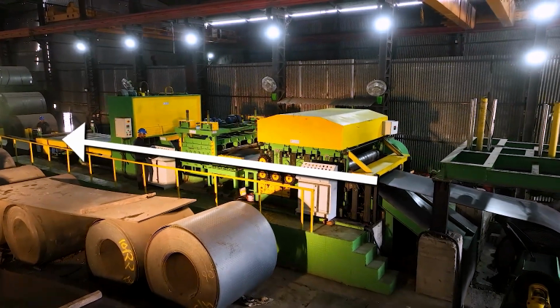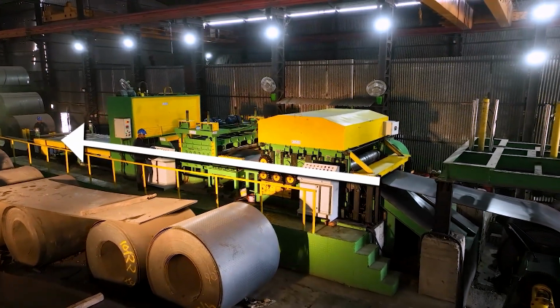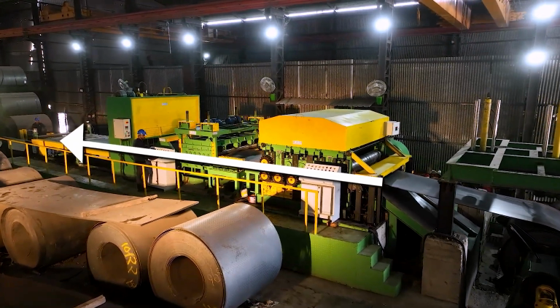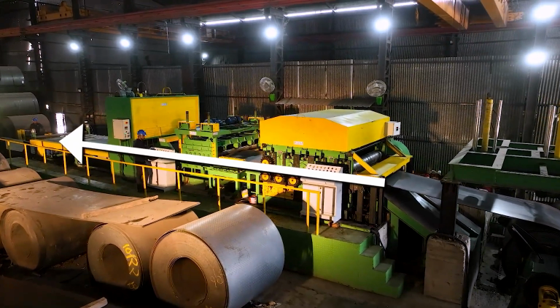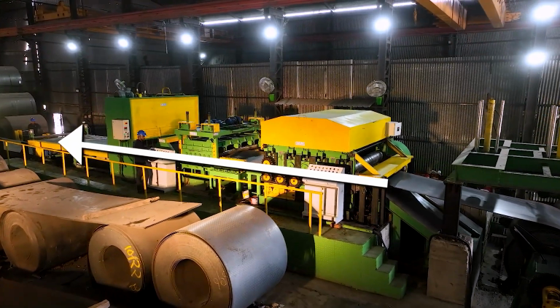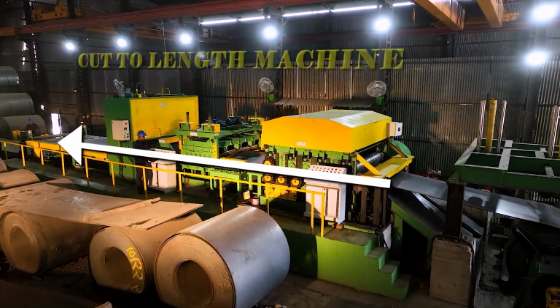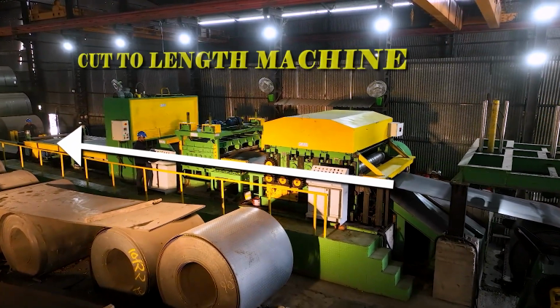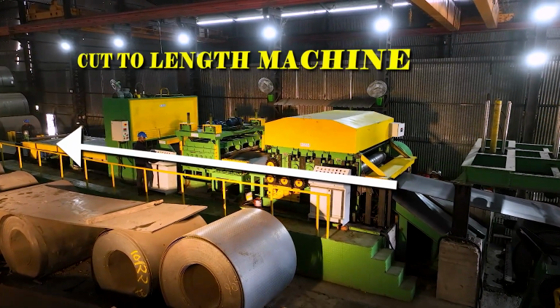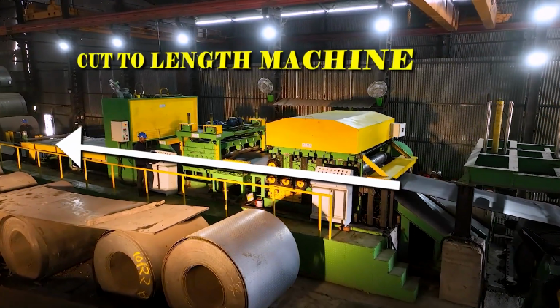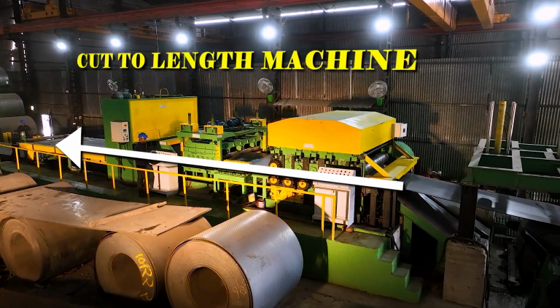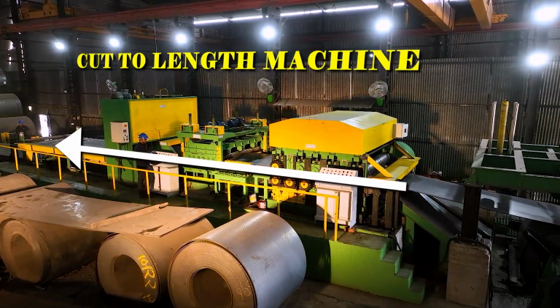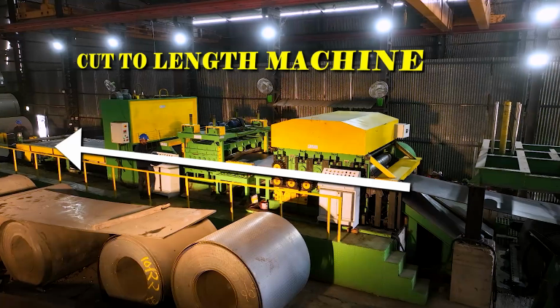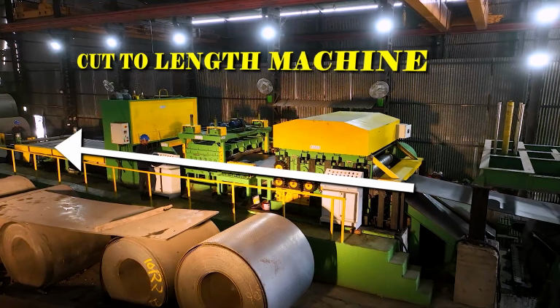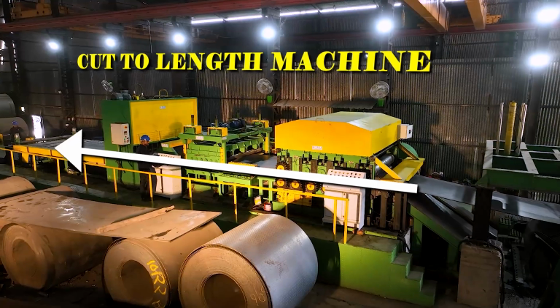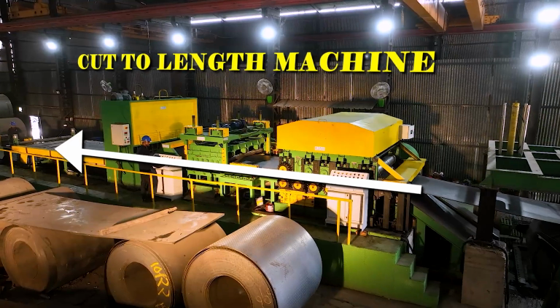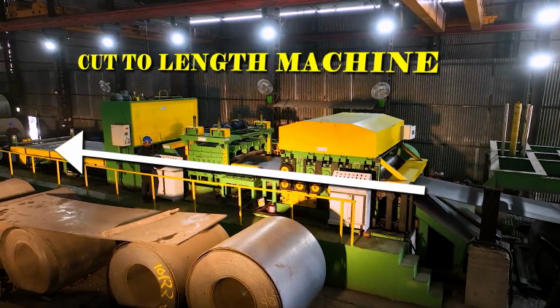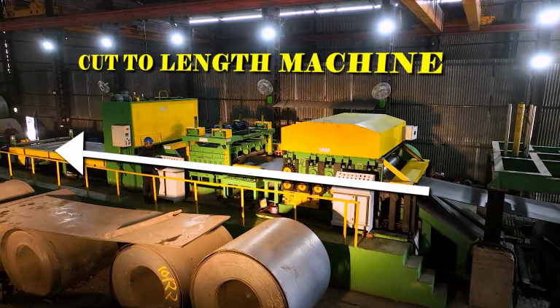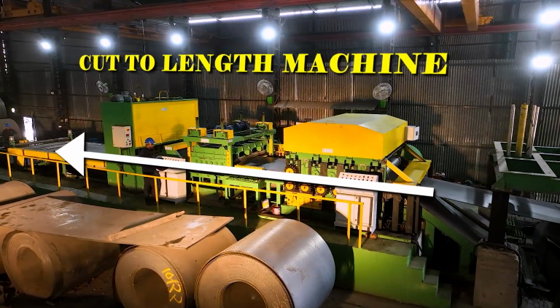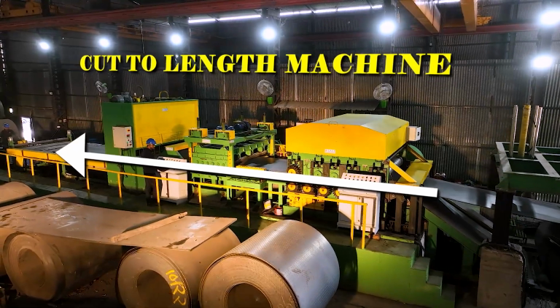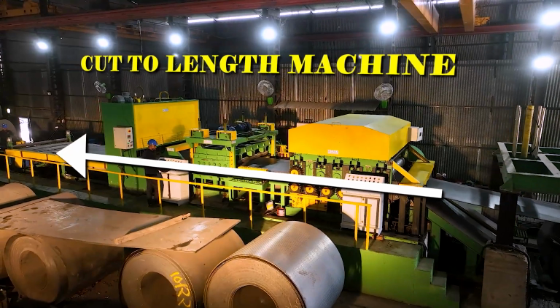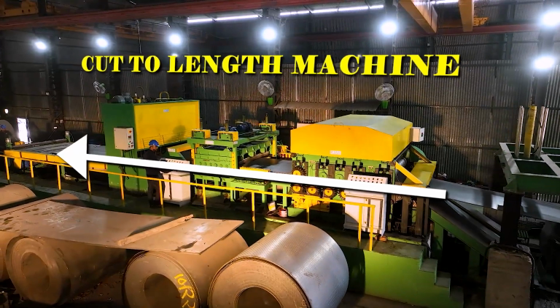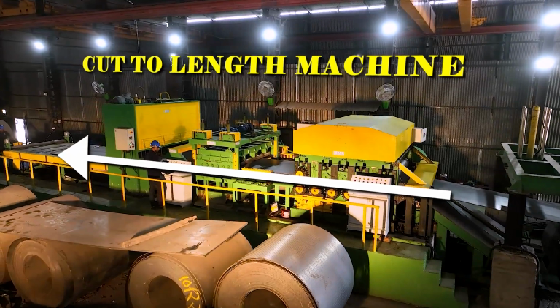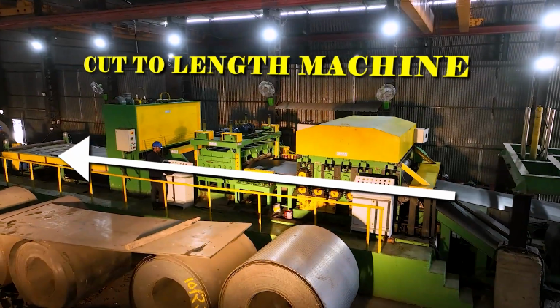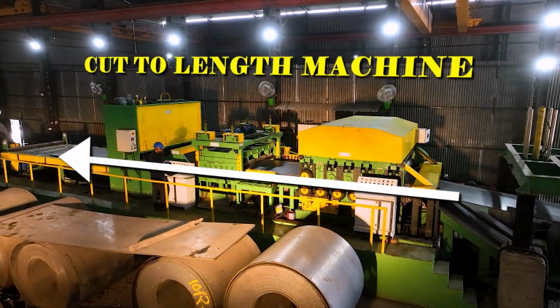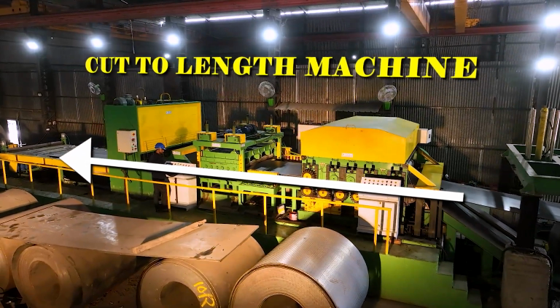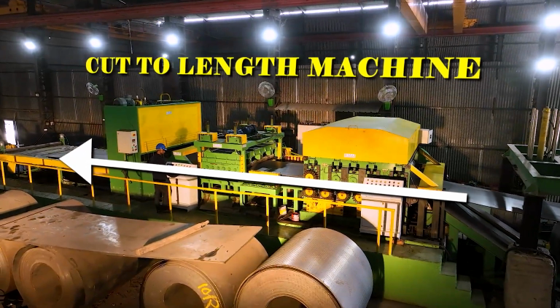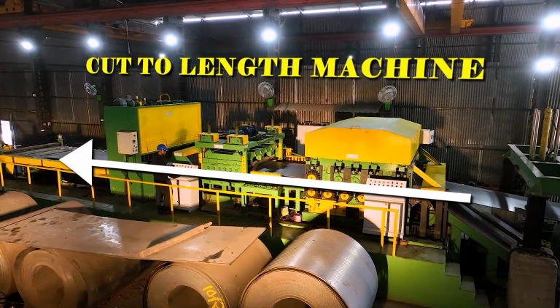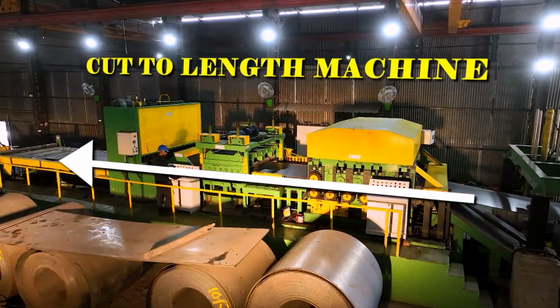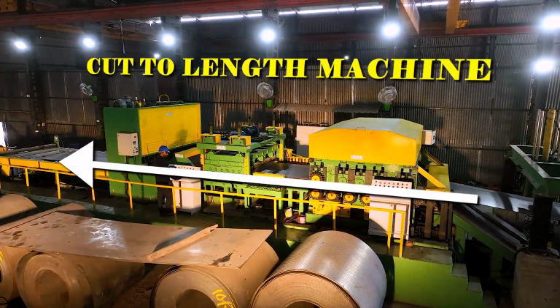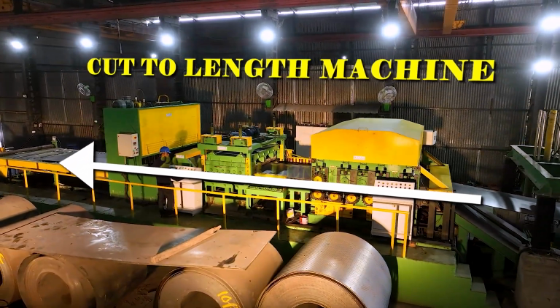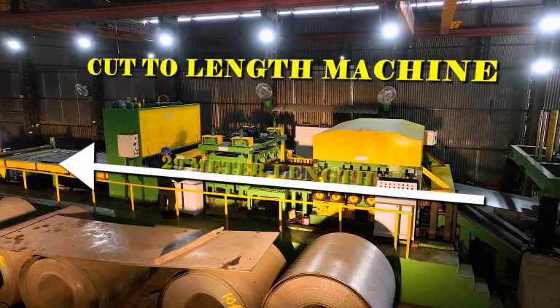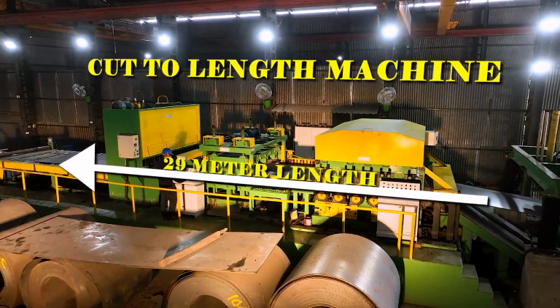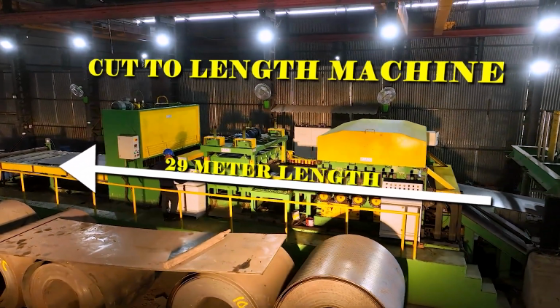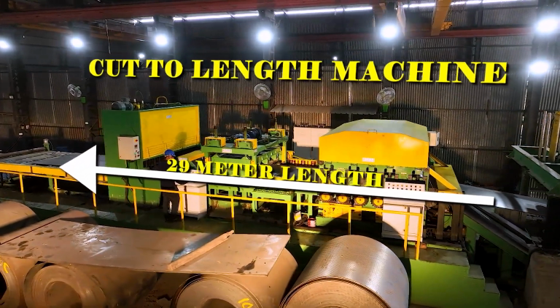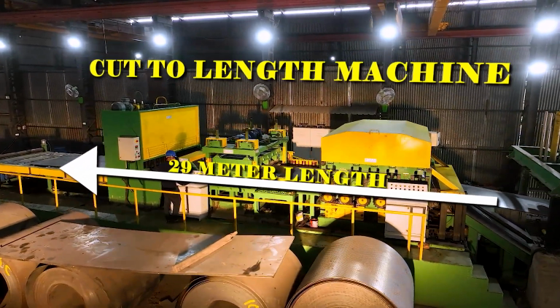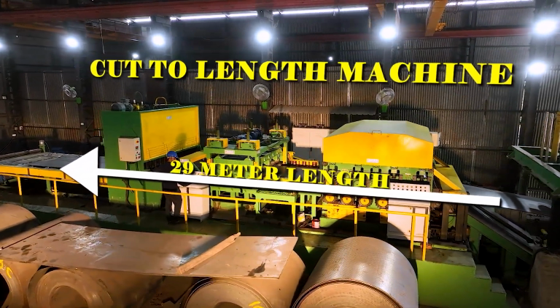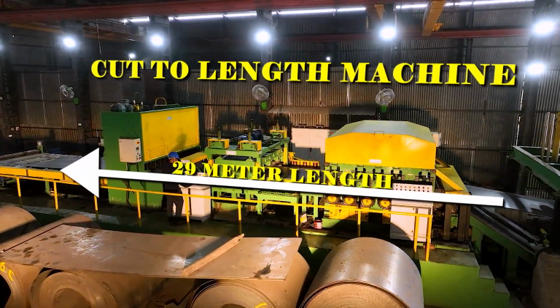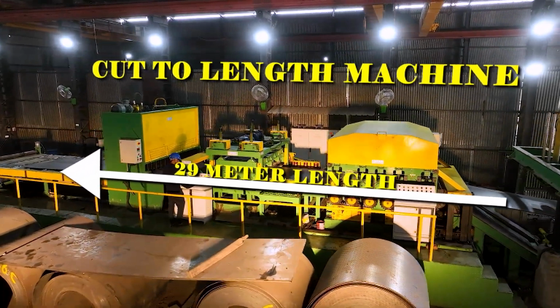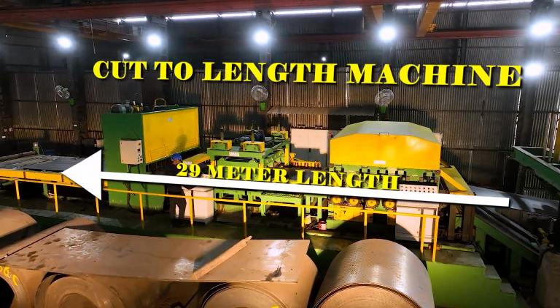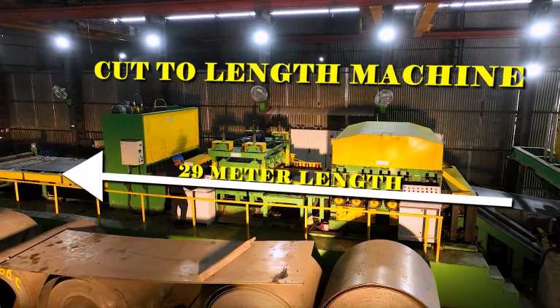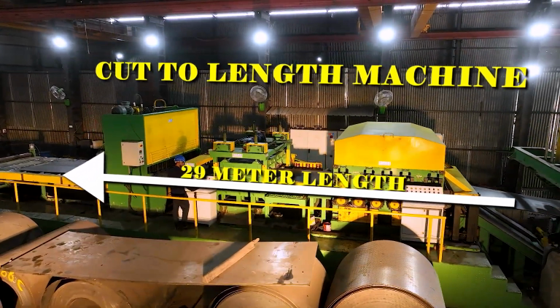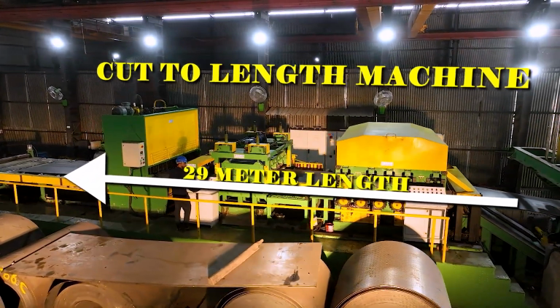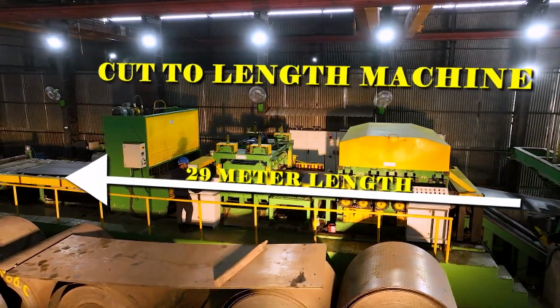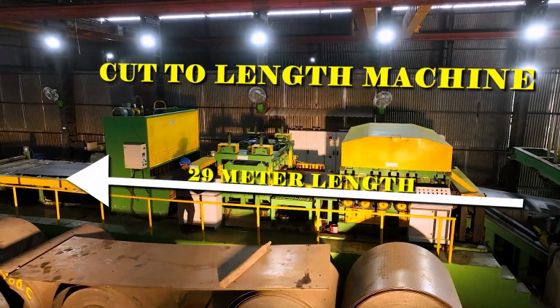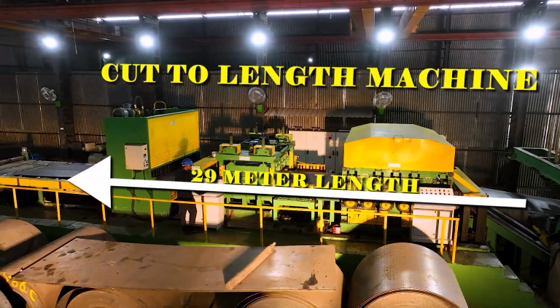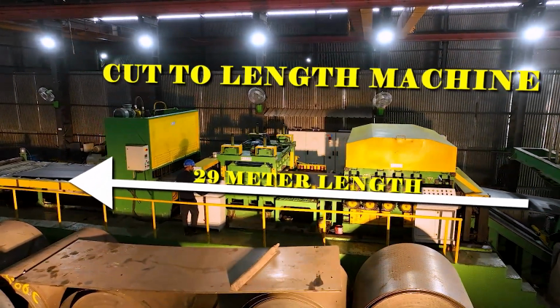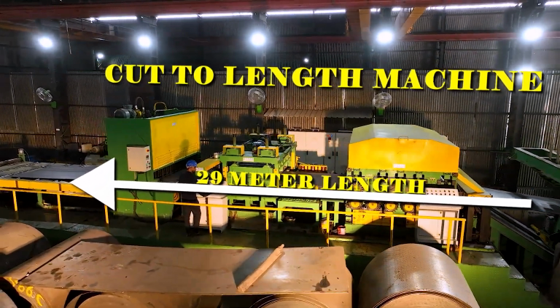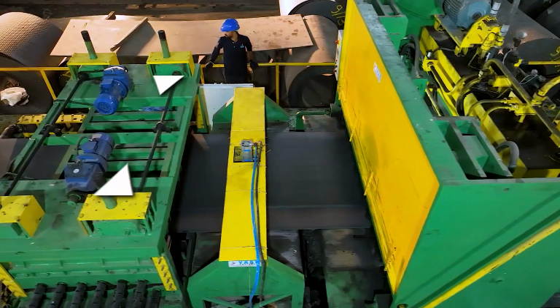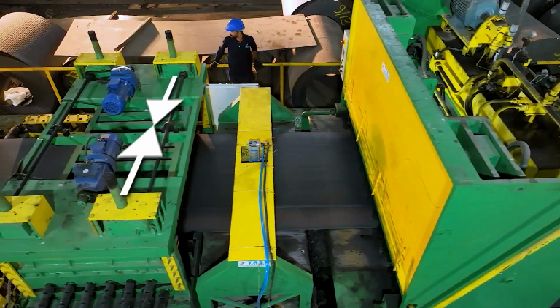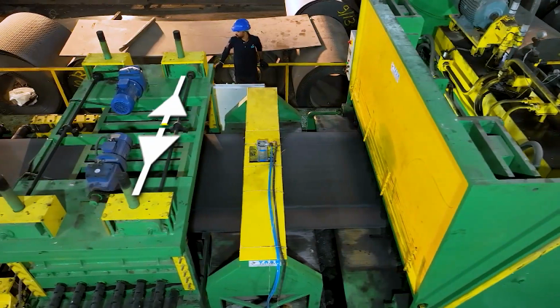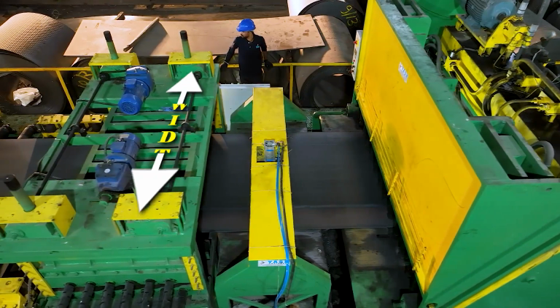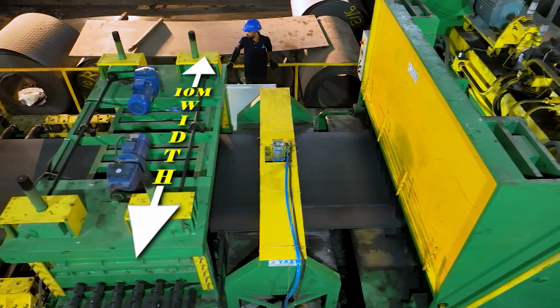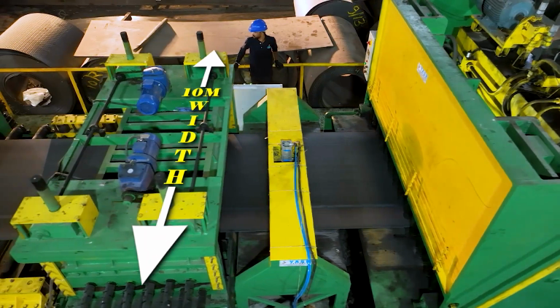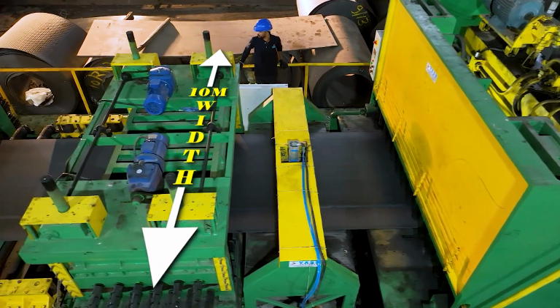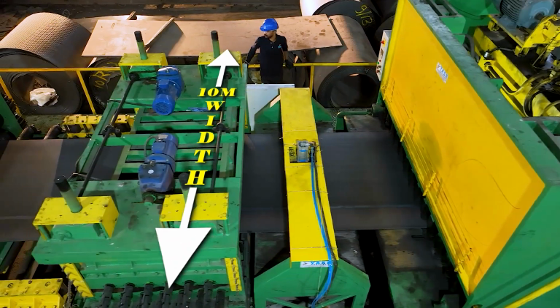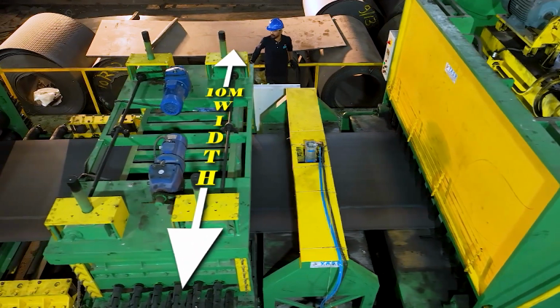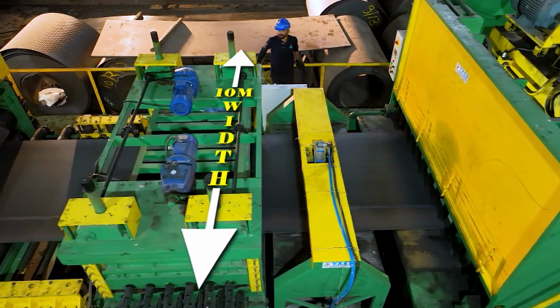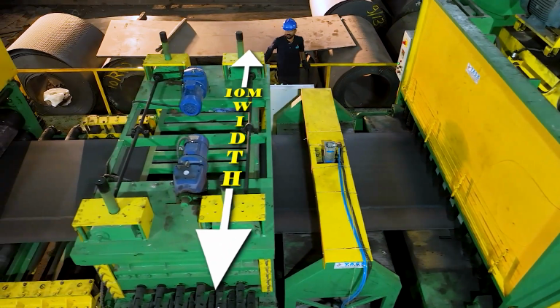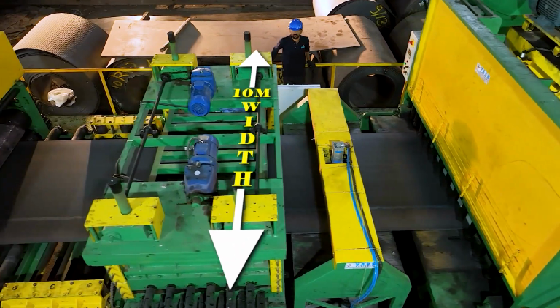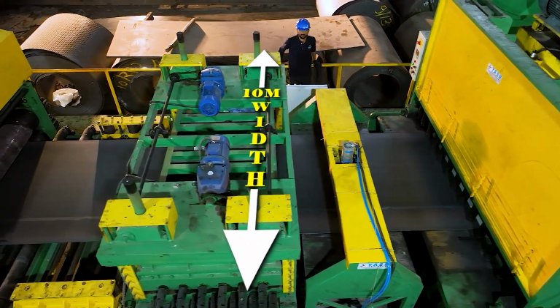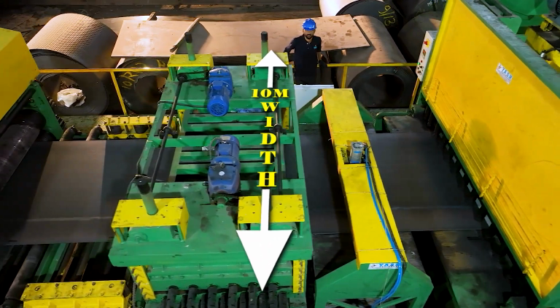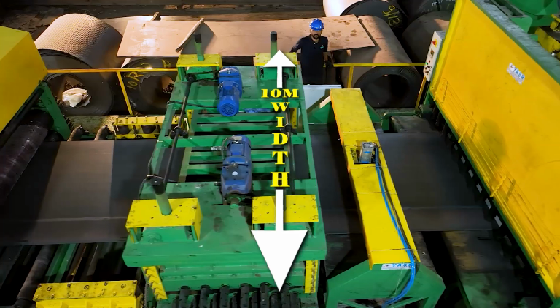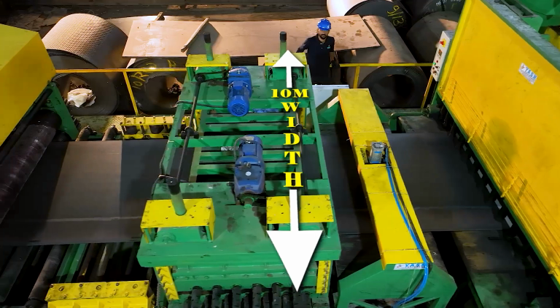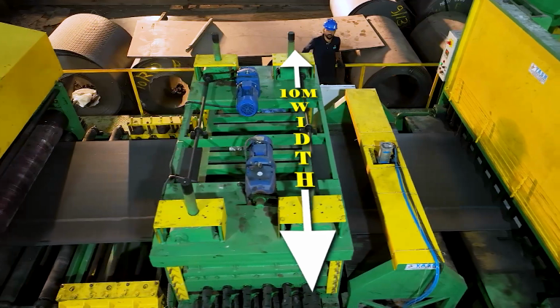This is a customized cut-to-length machine plant that has a length of 29 meters and a width of 10 meters.